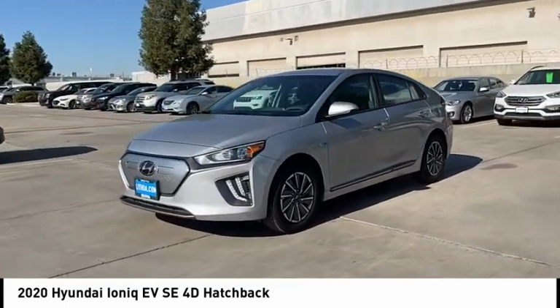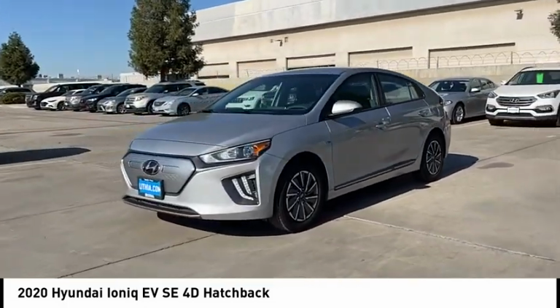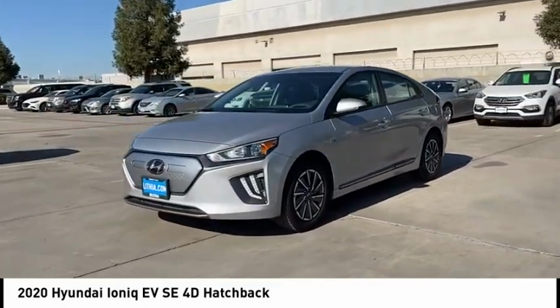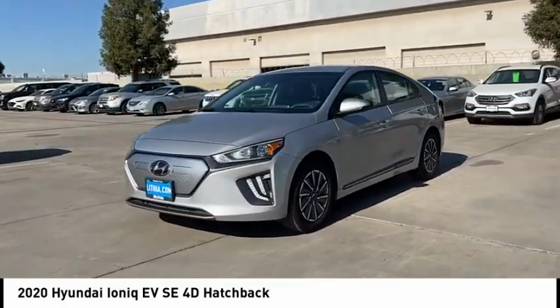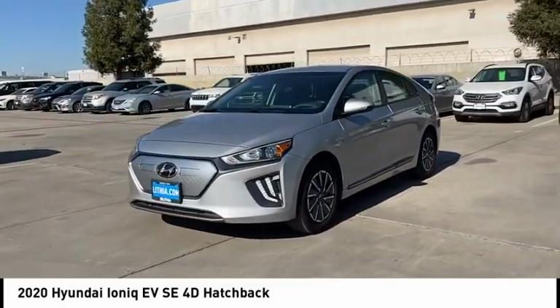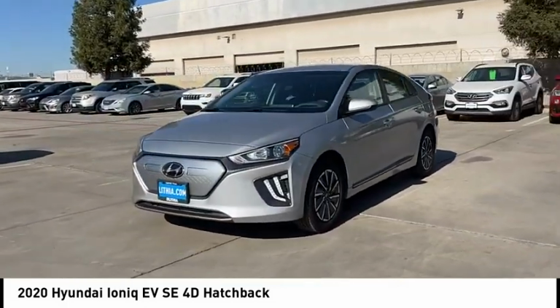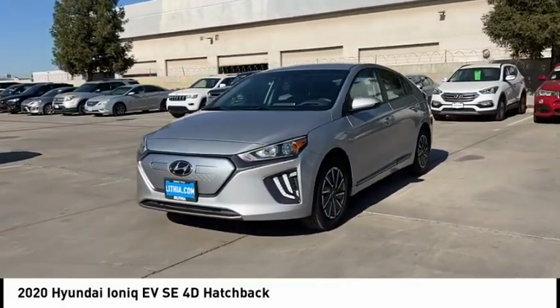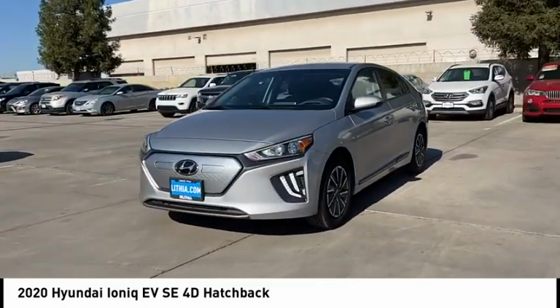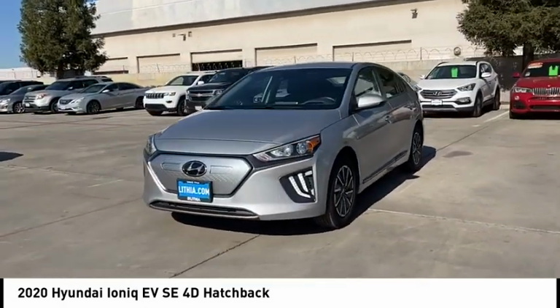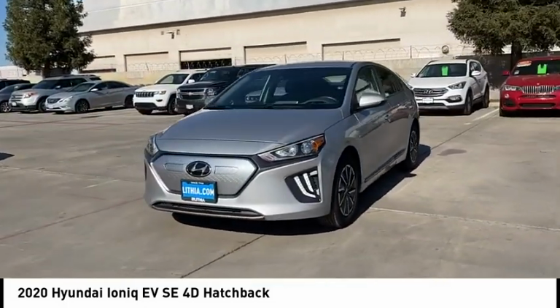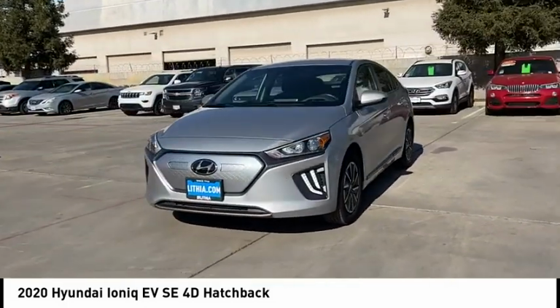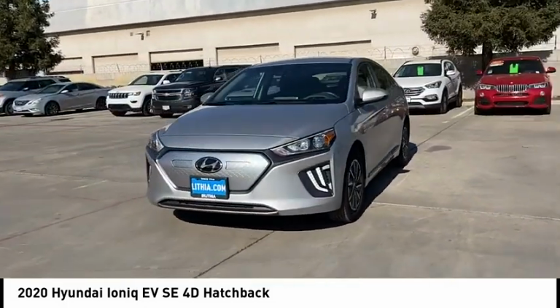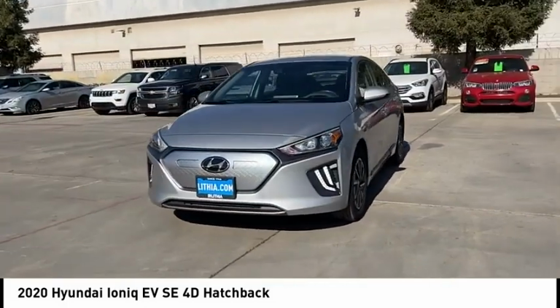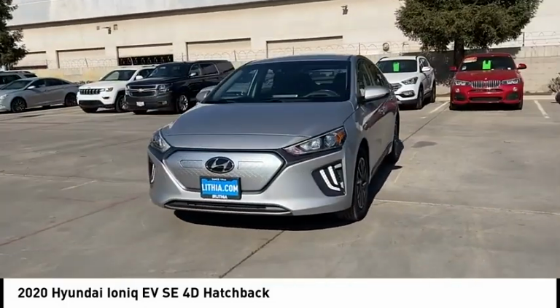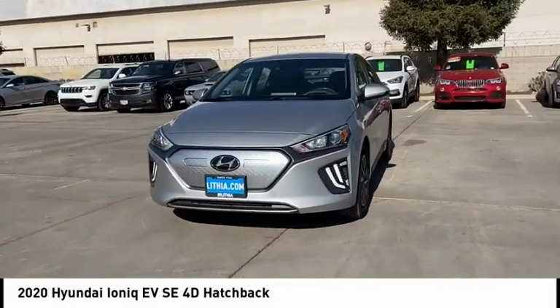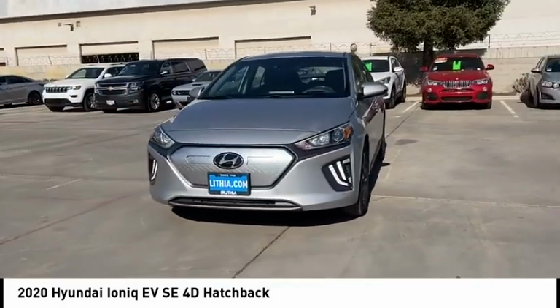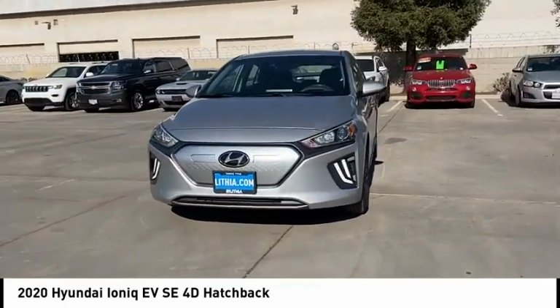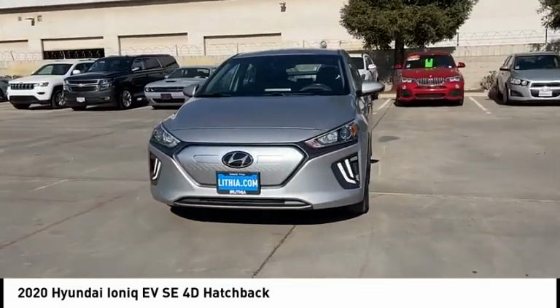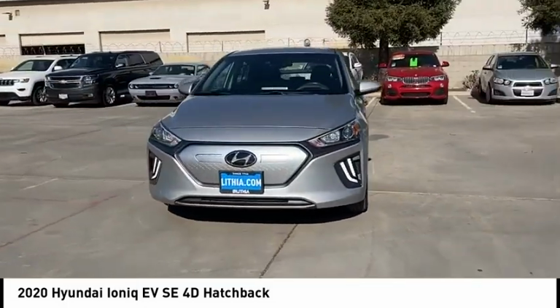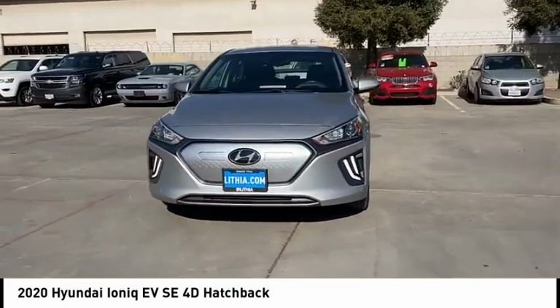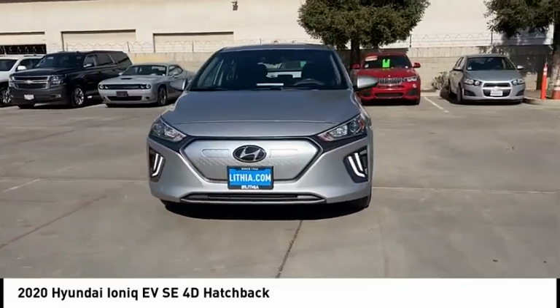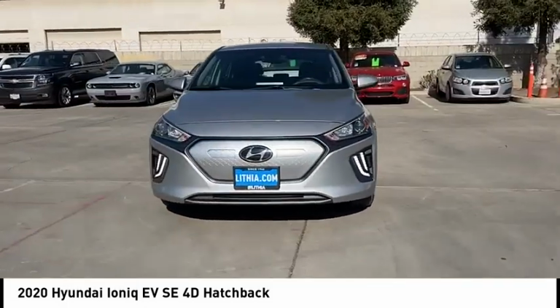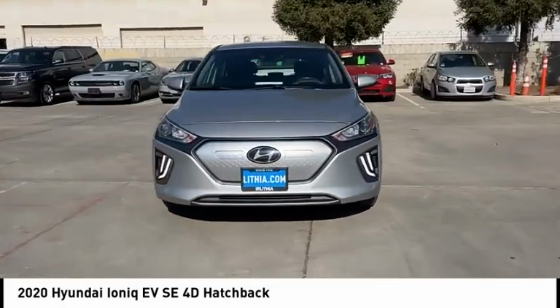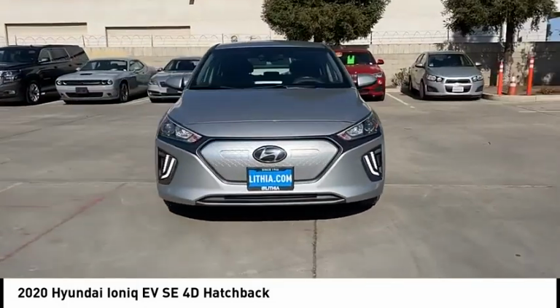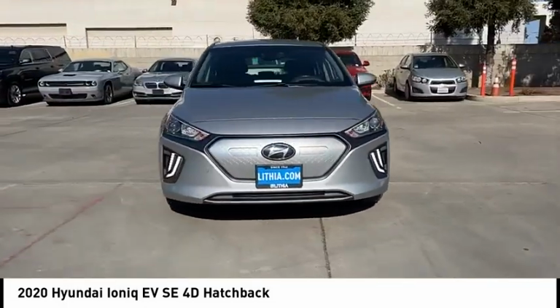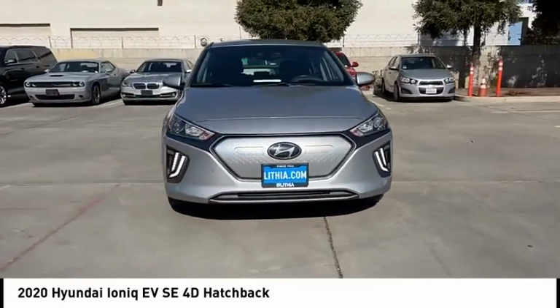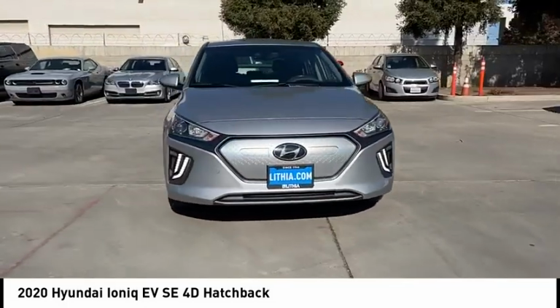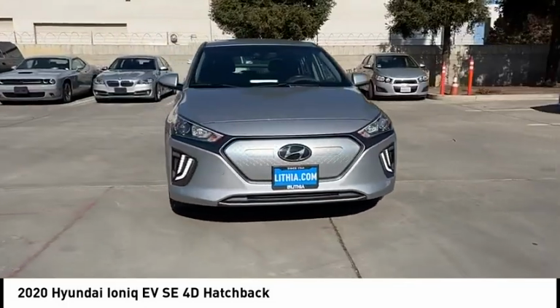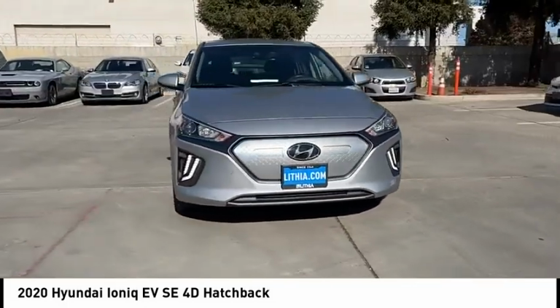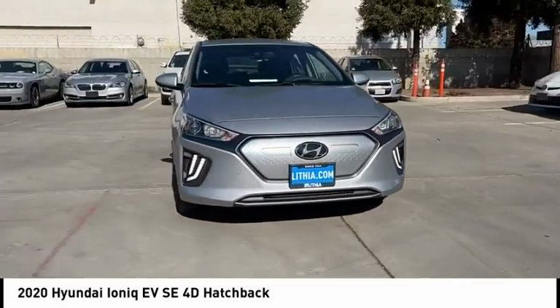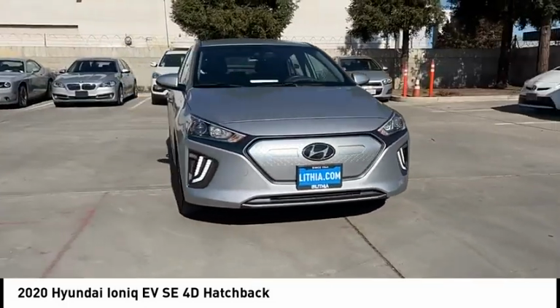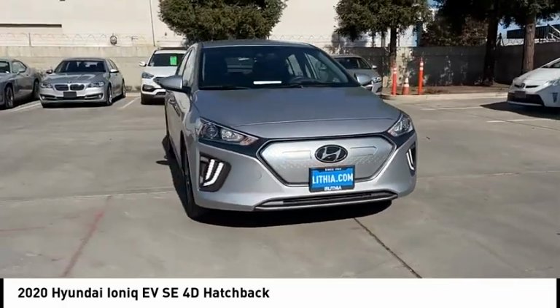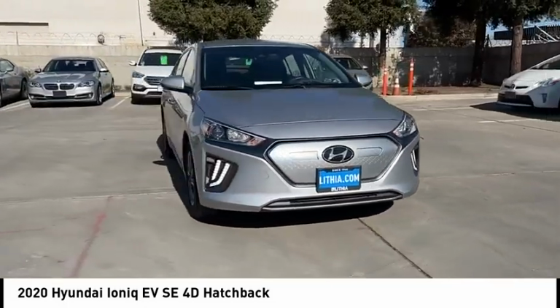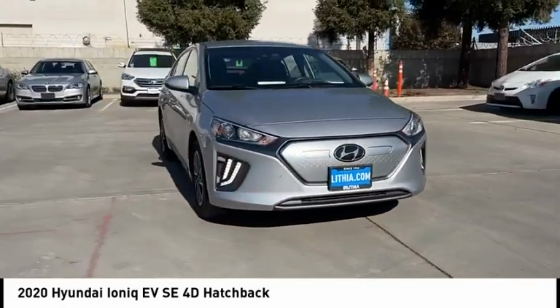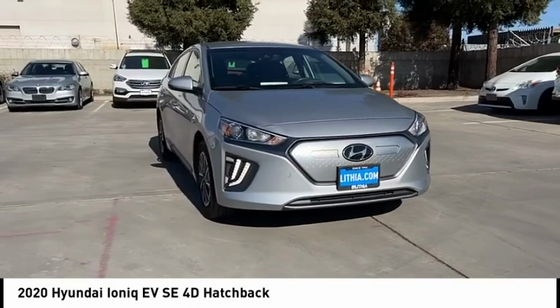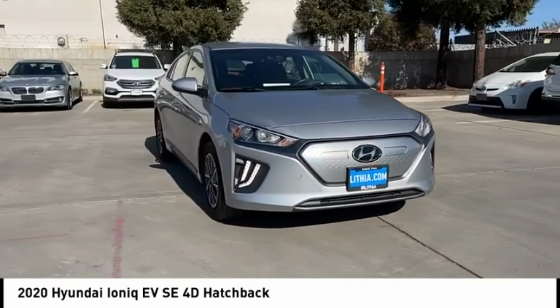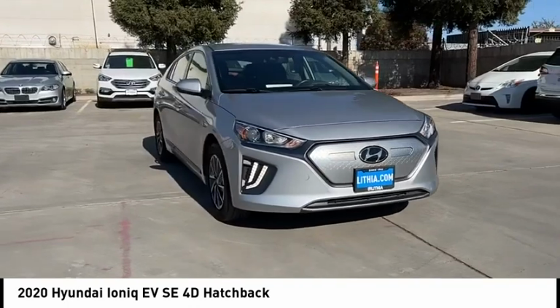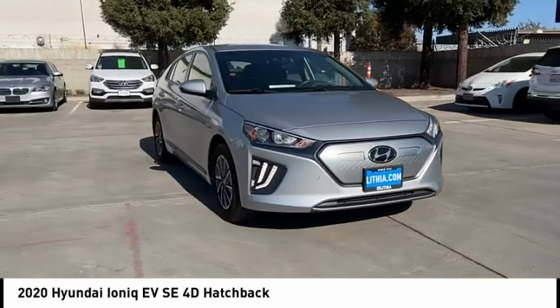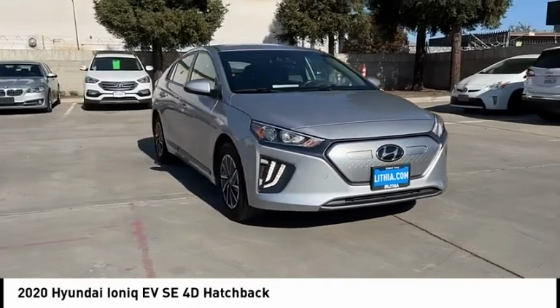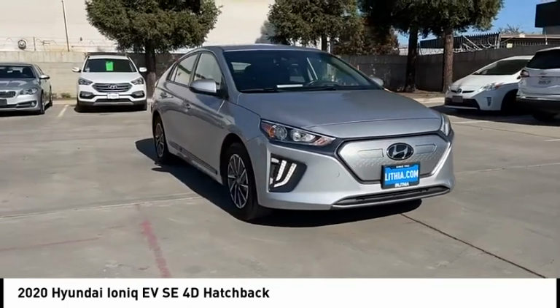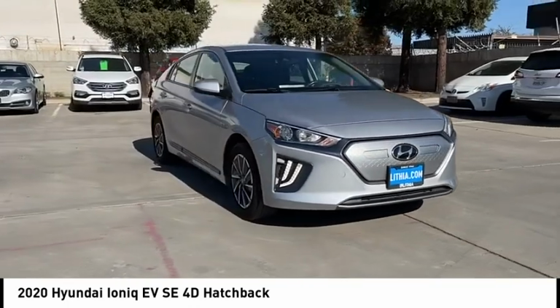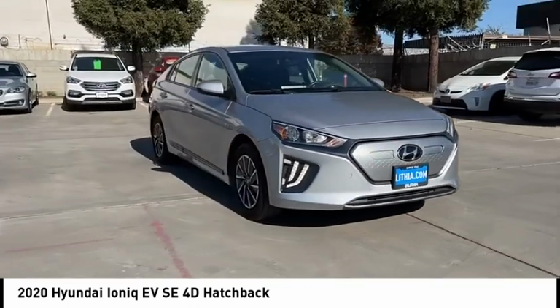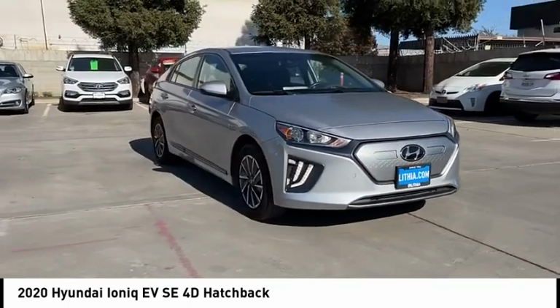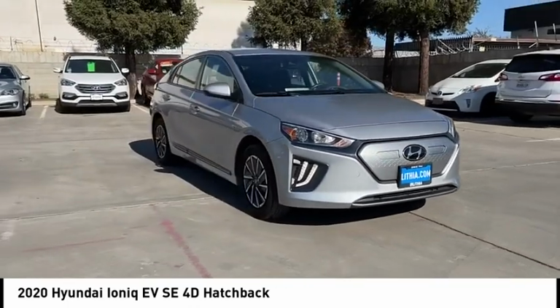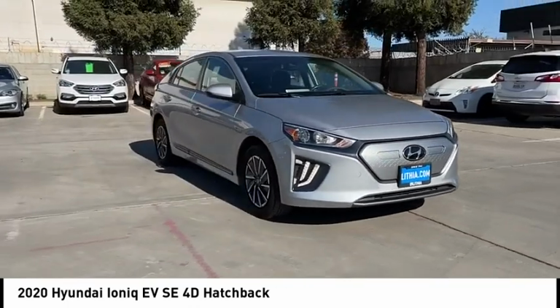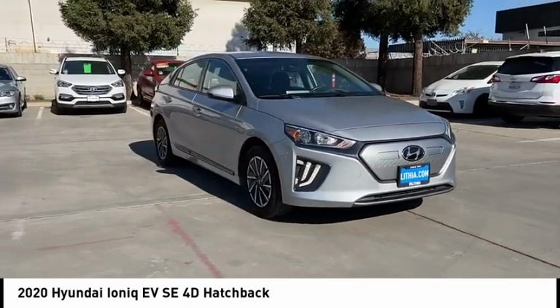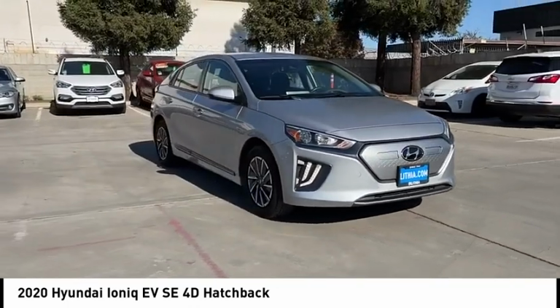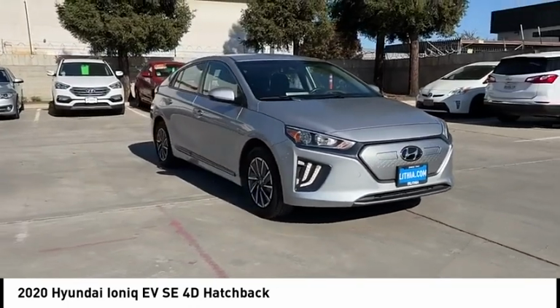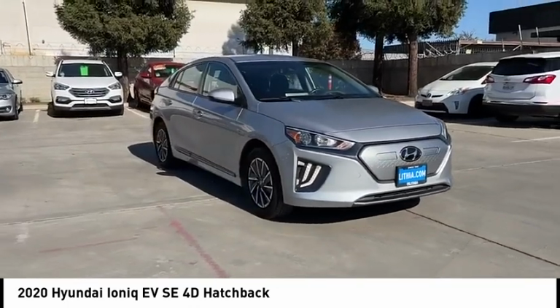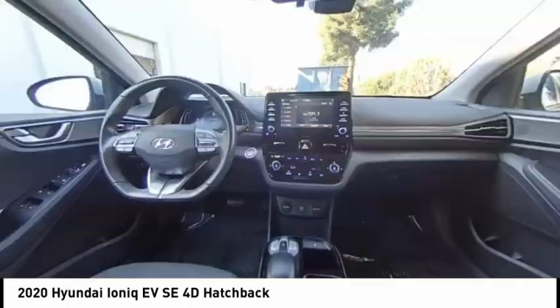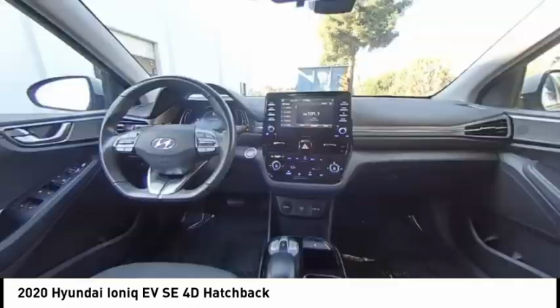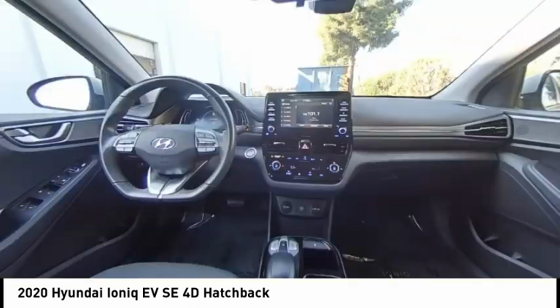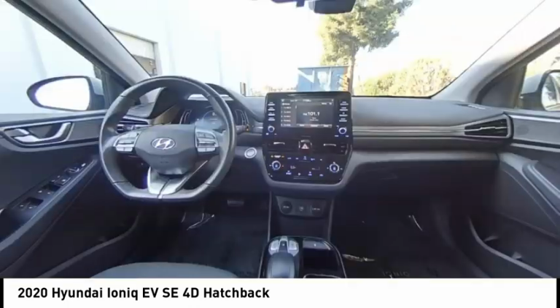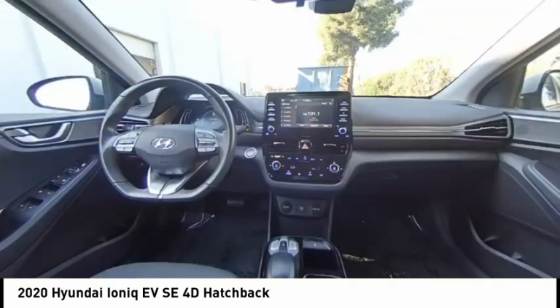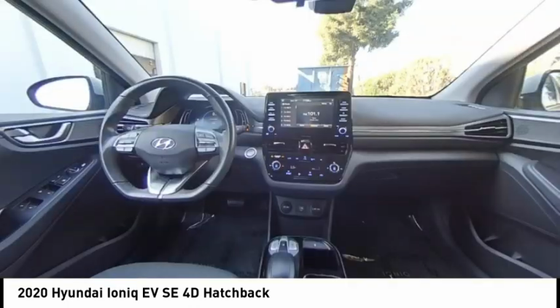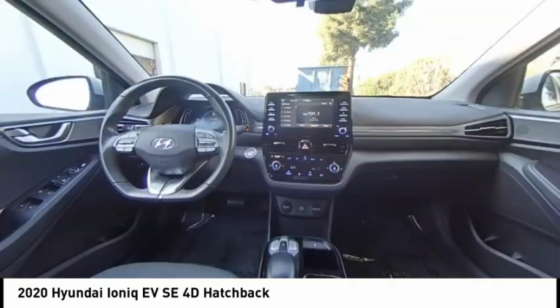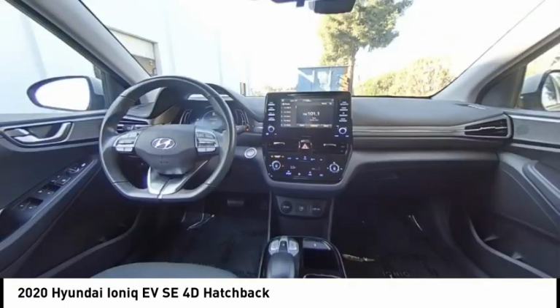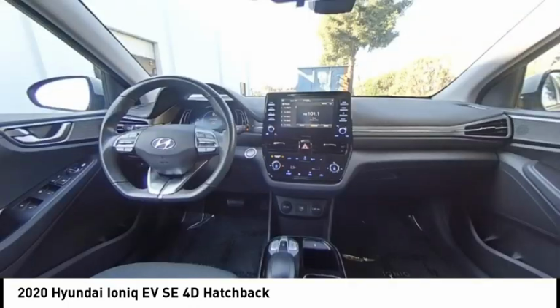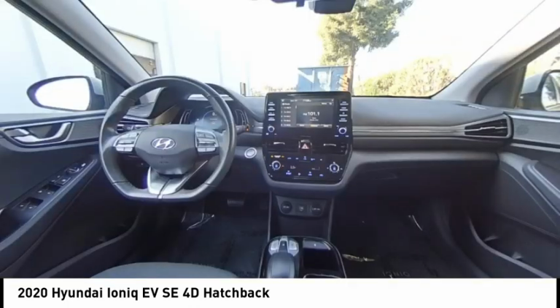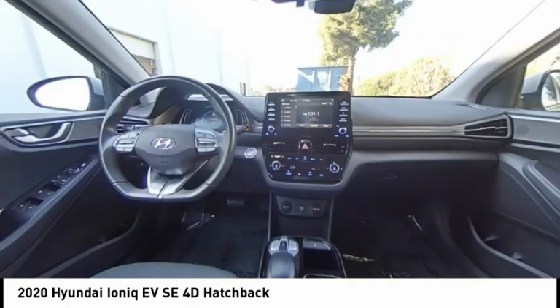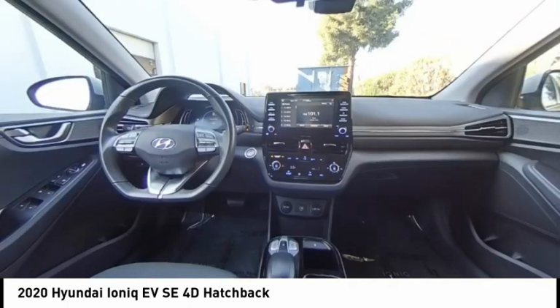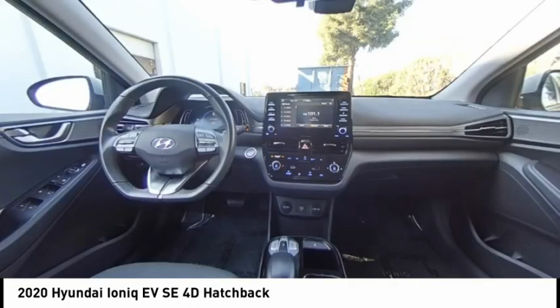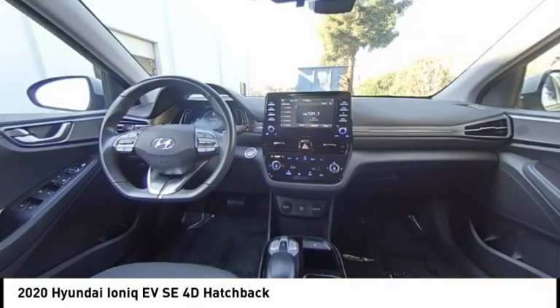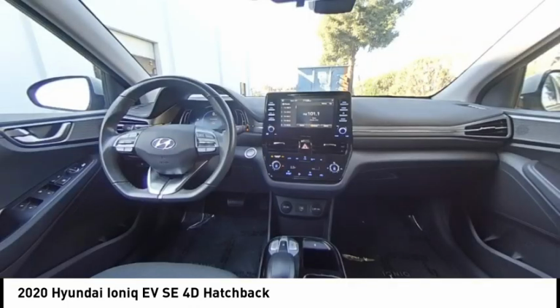Remote keyless entry, speed control, four-wheel disc brakes, front-wheel independent suspension, rear window defroster.